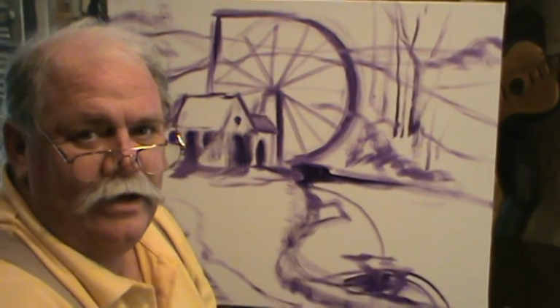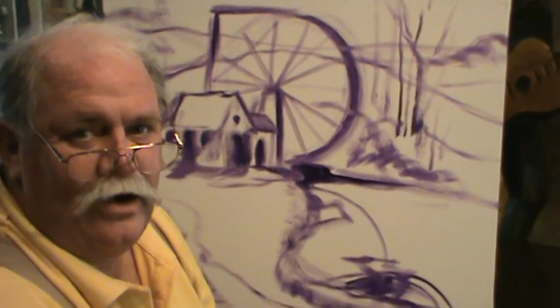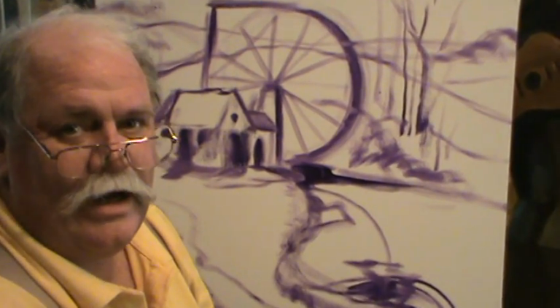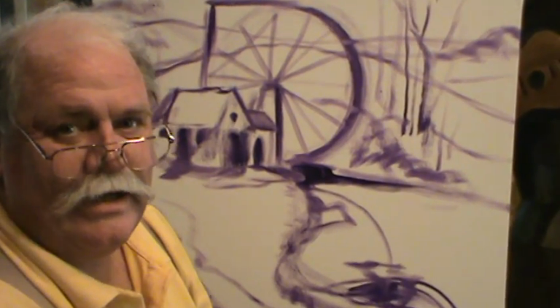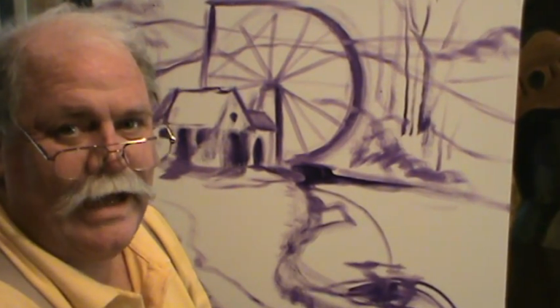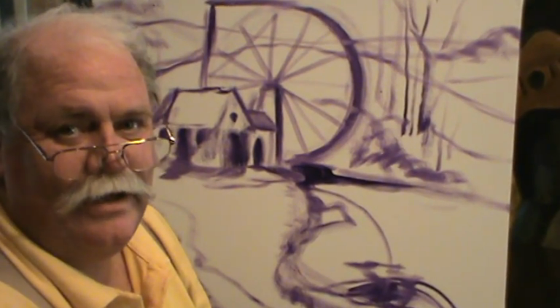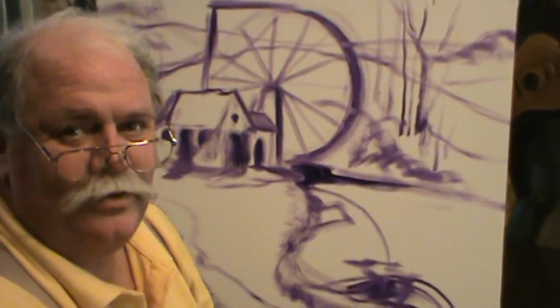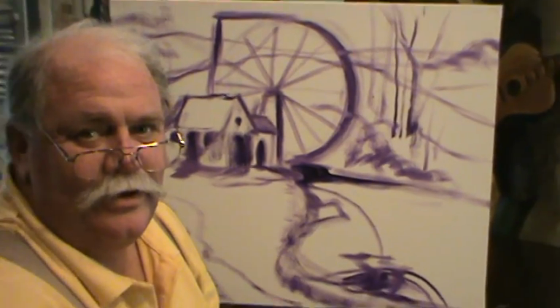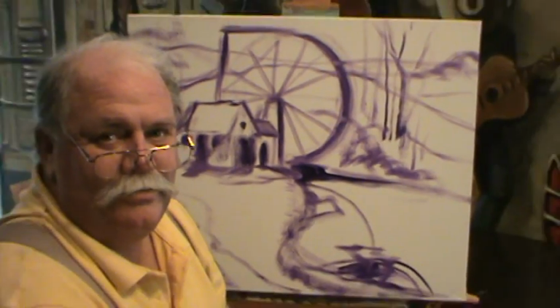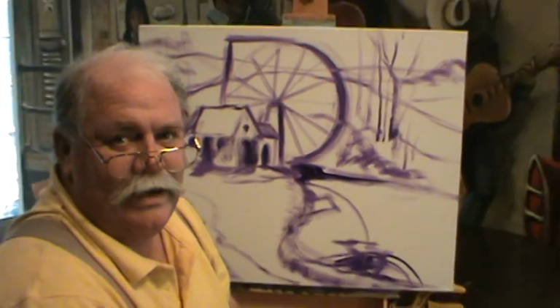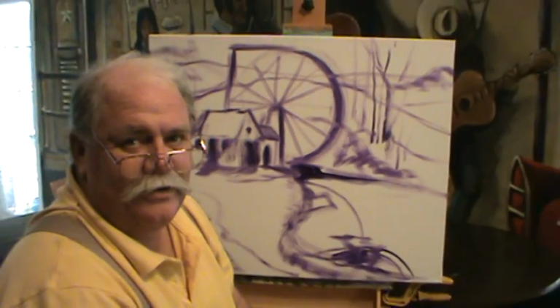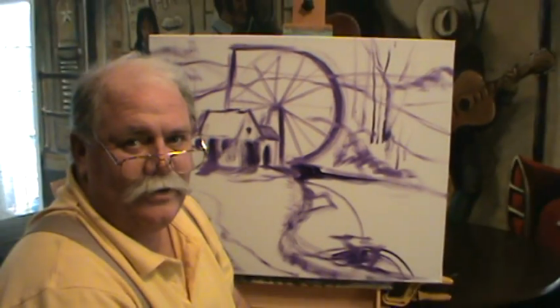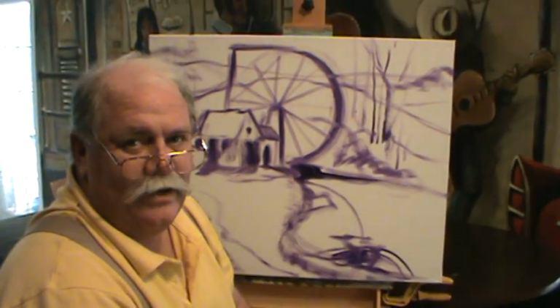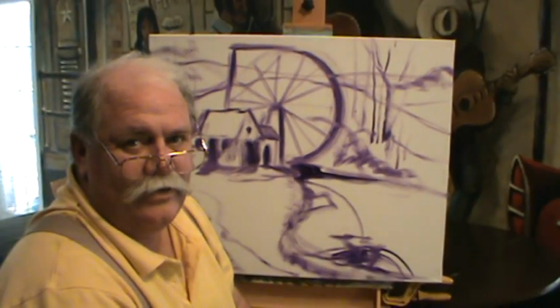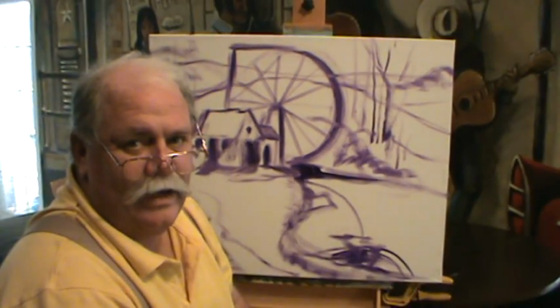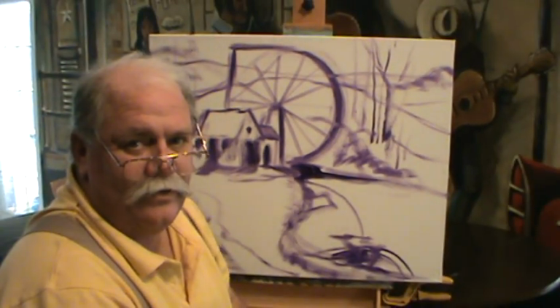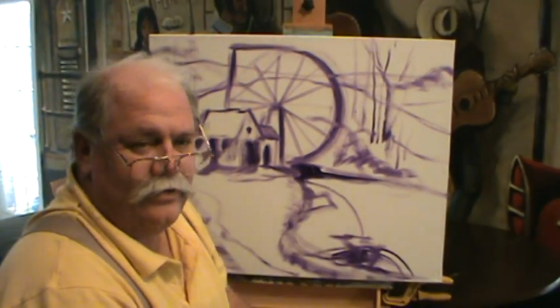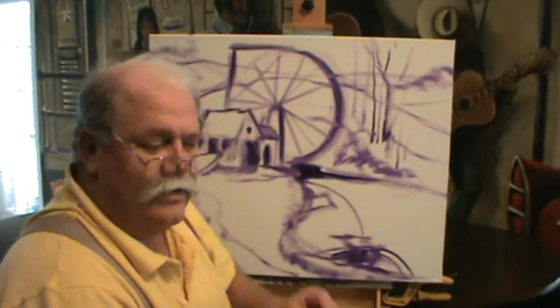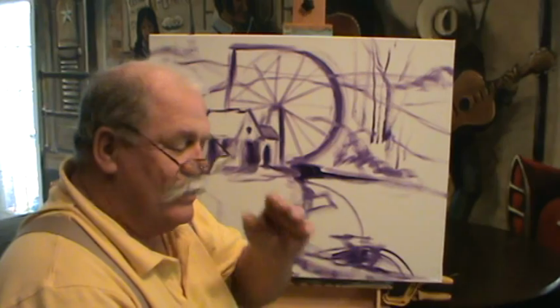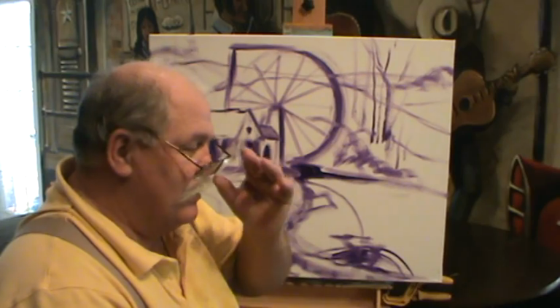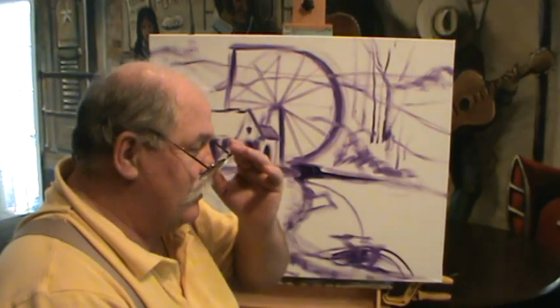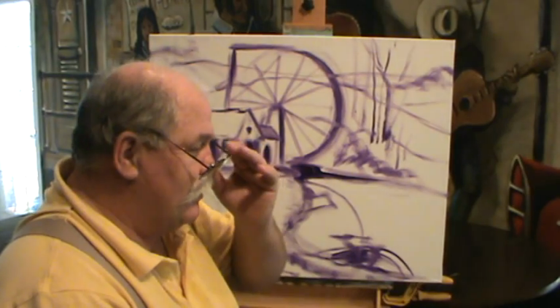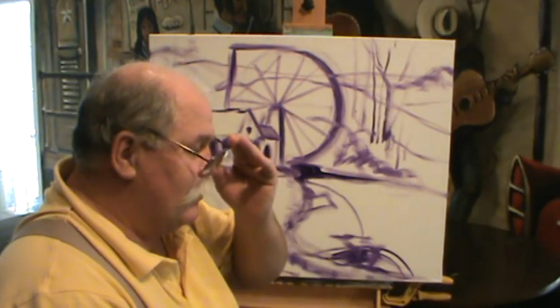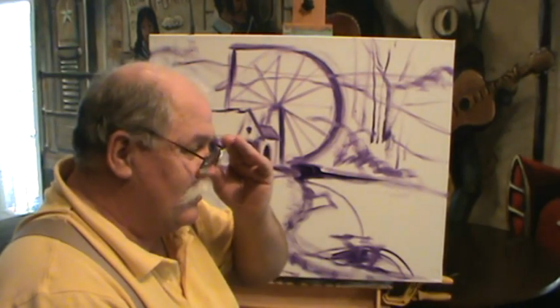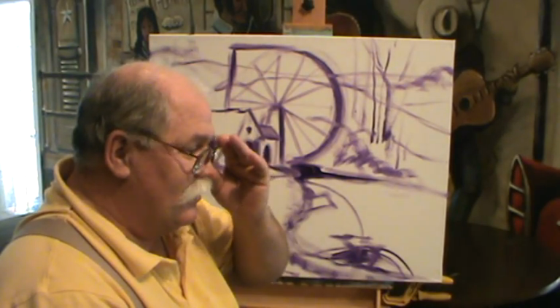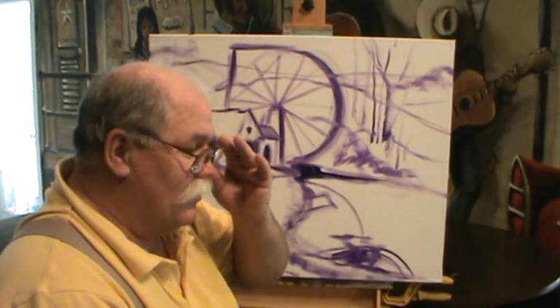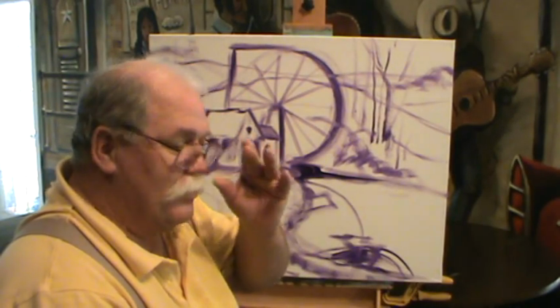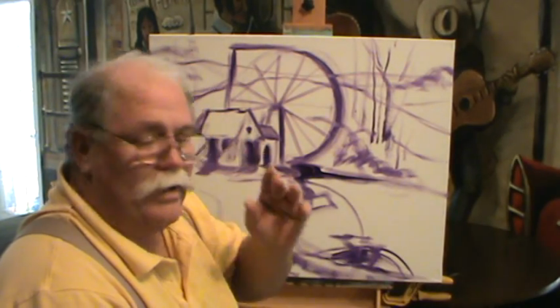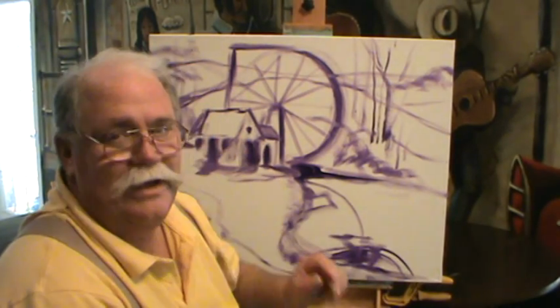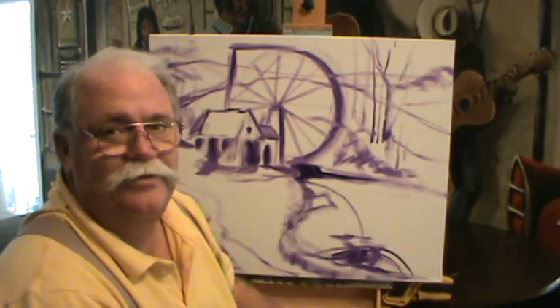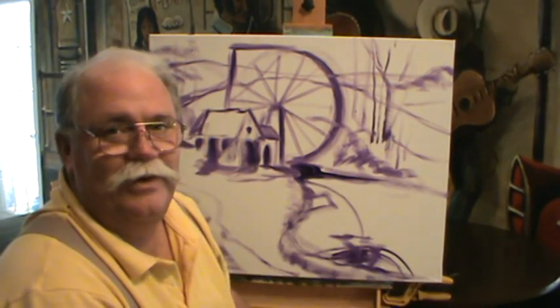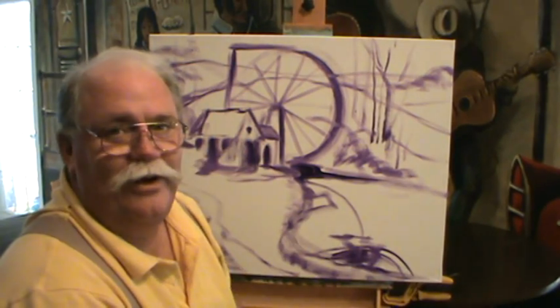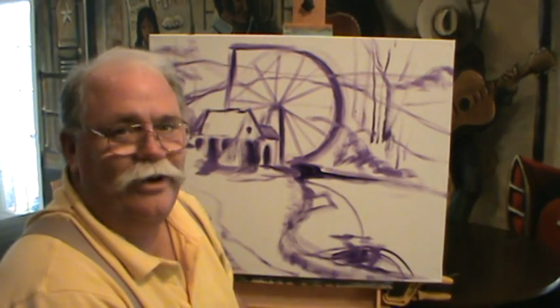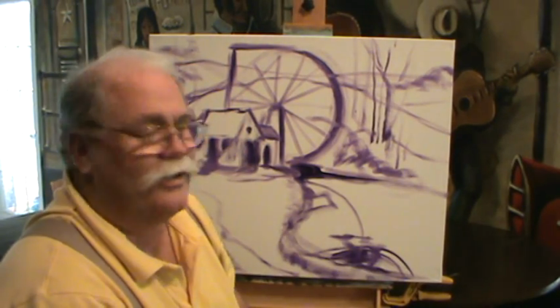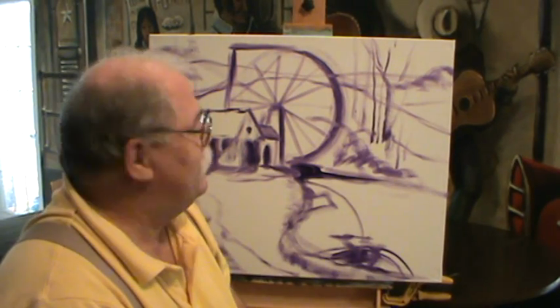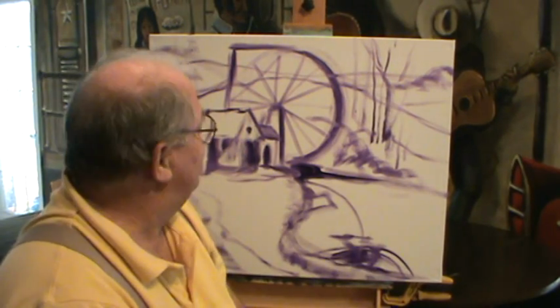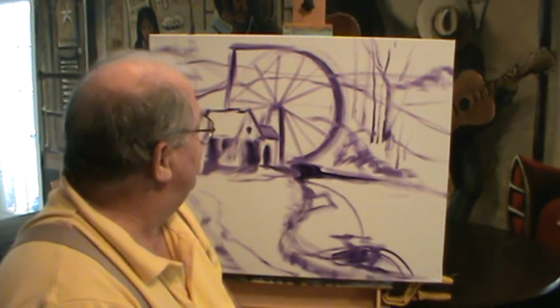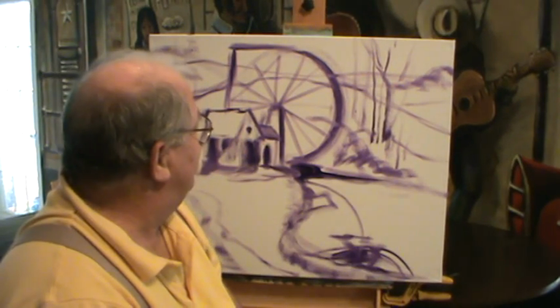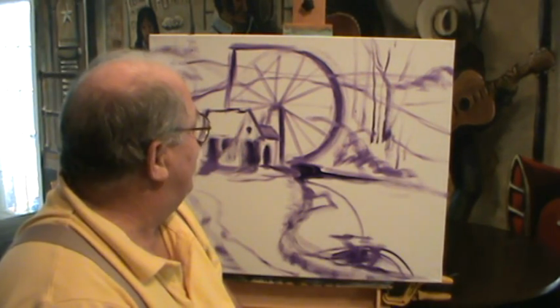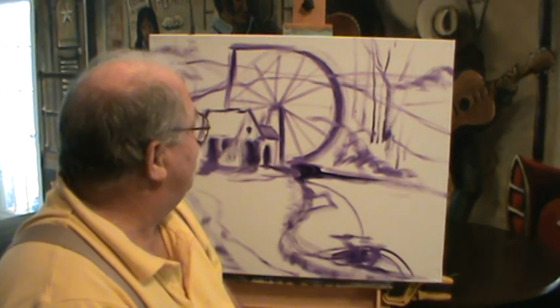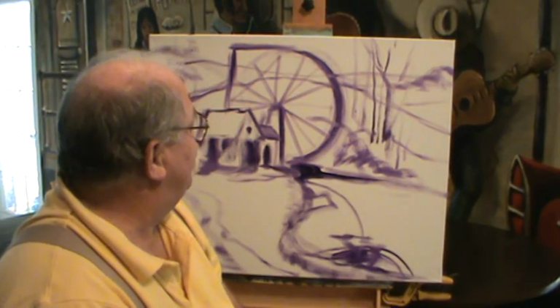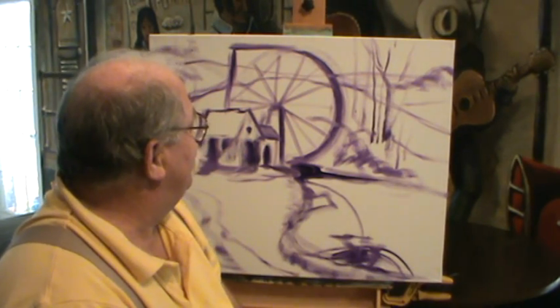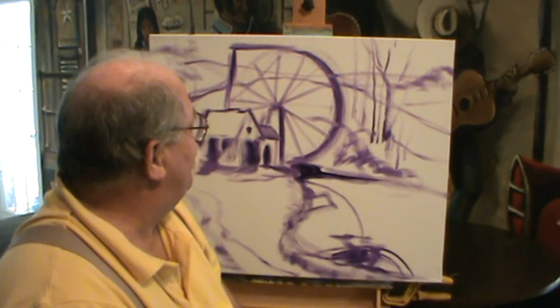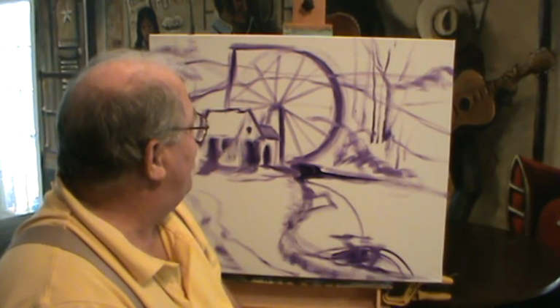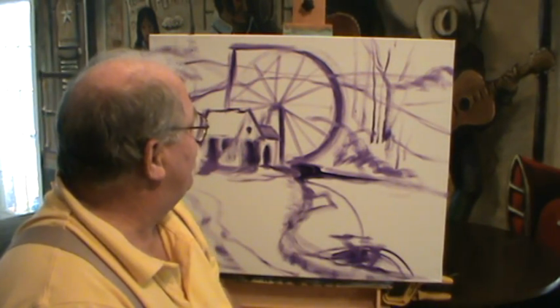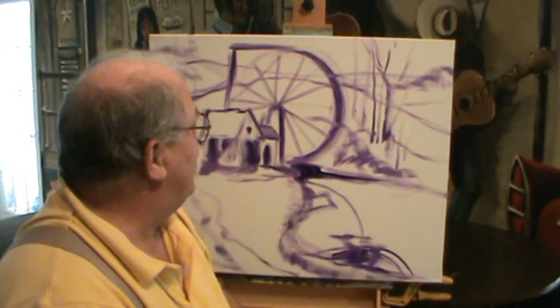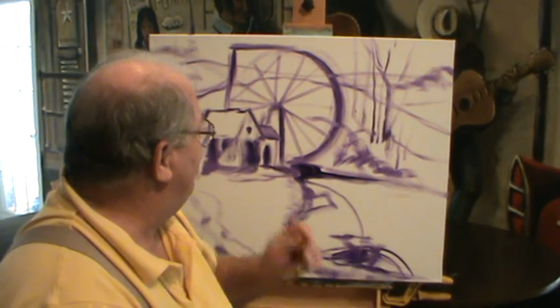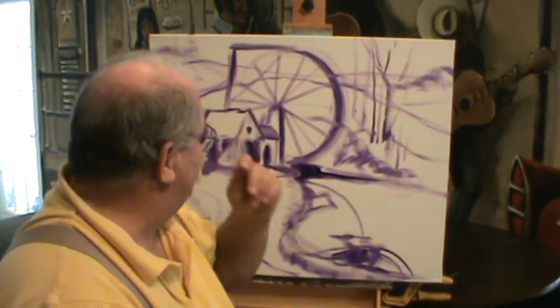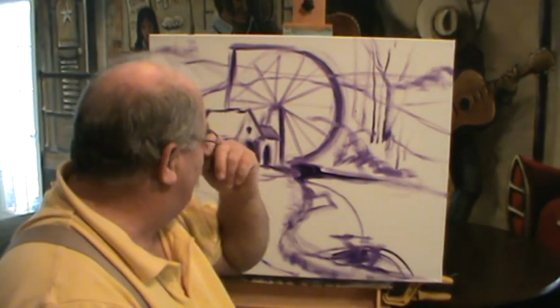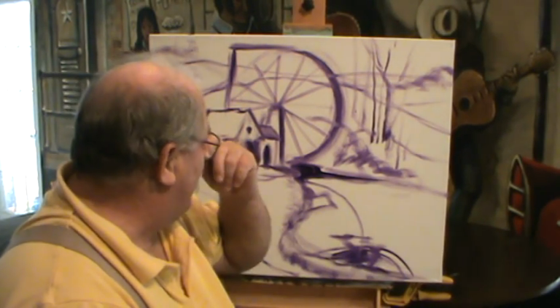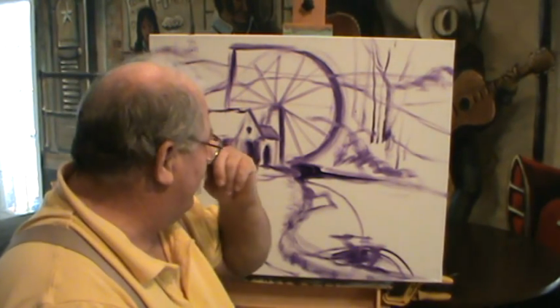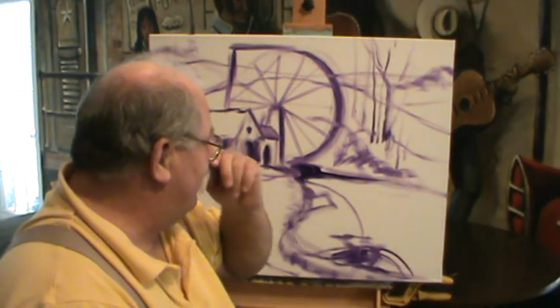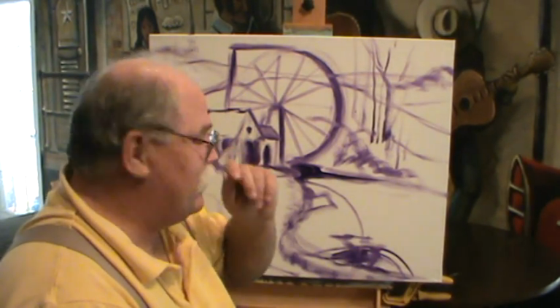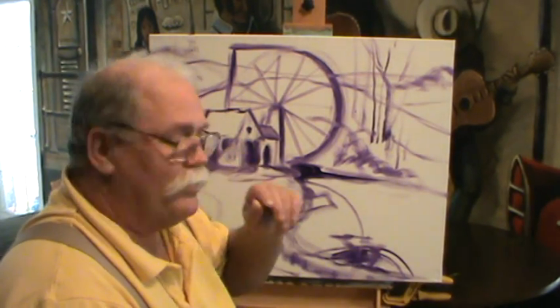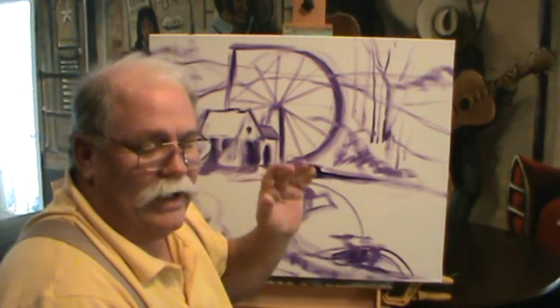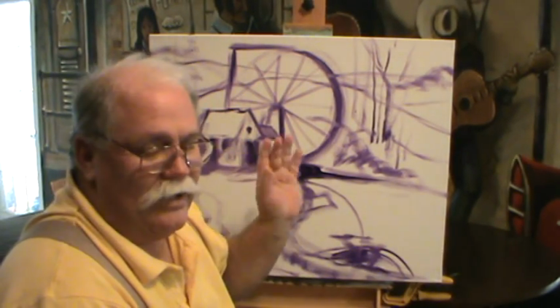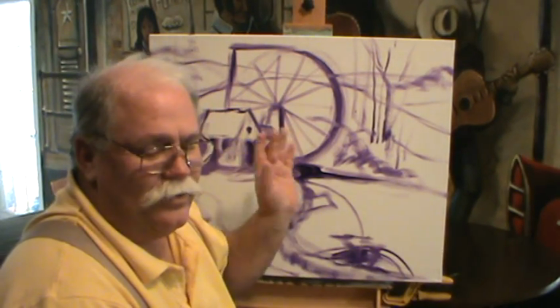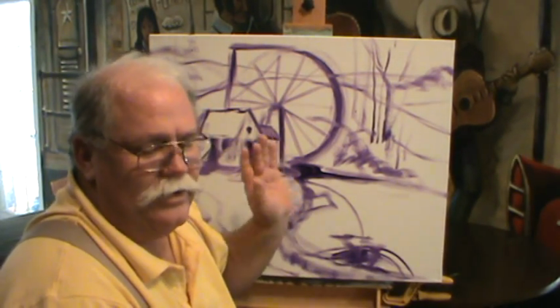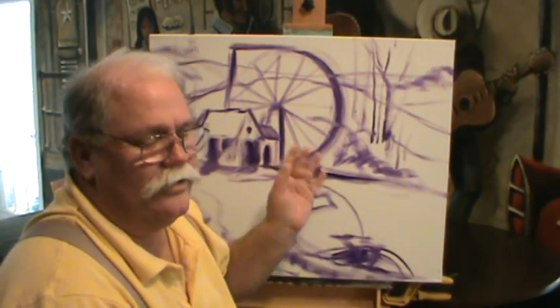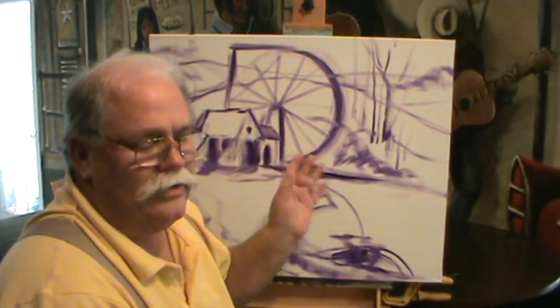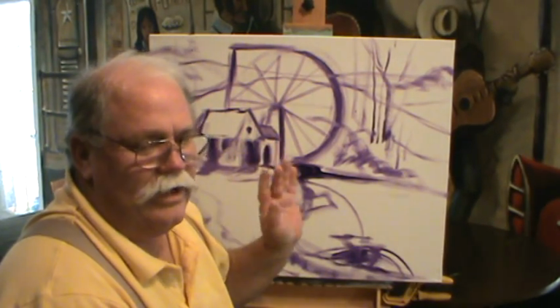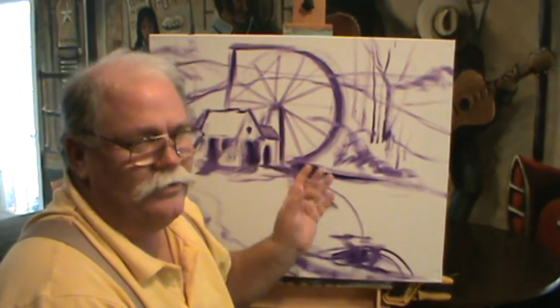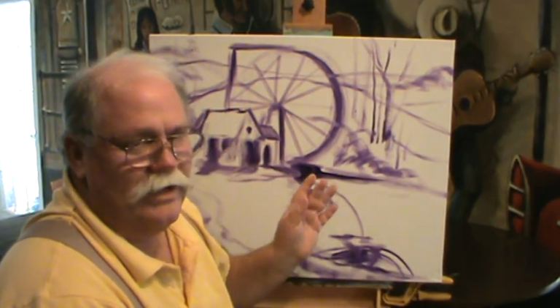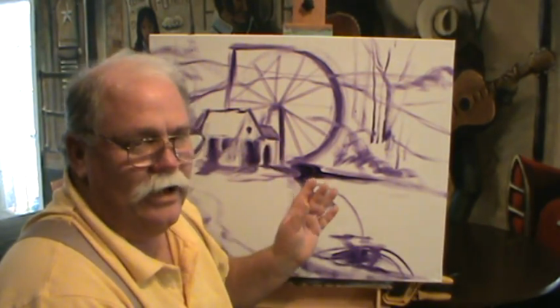Alright guys, welcome back to Rouse House. We paint from the heart. We're having a ball. This is a place we just love to go.